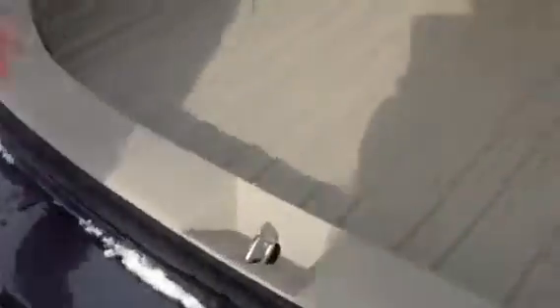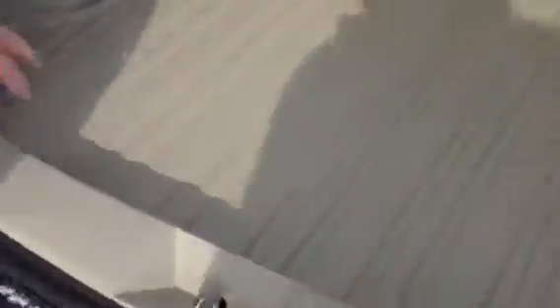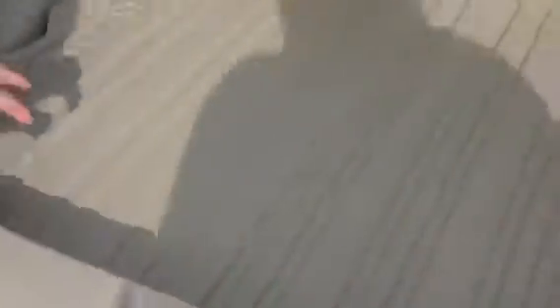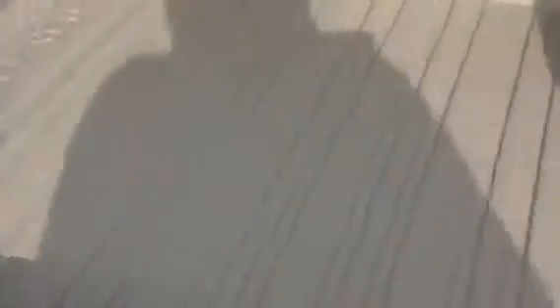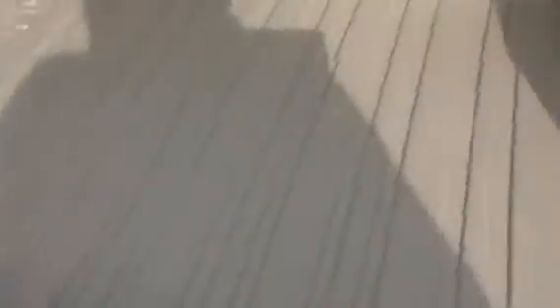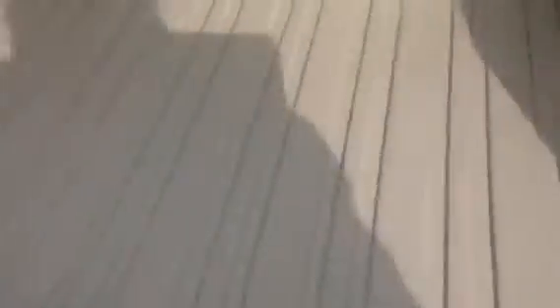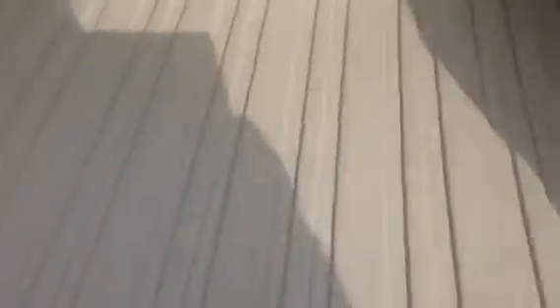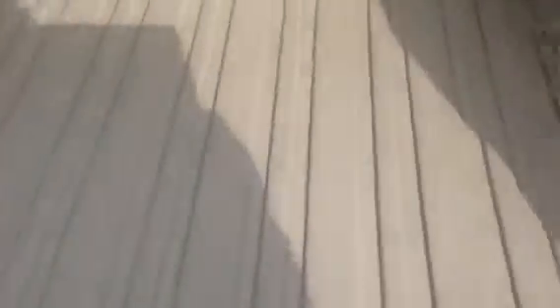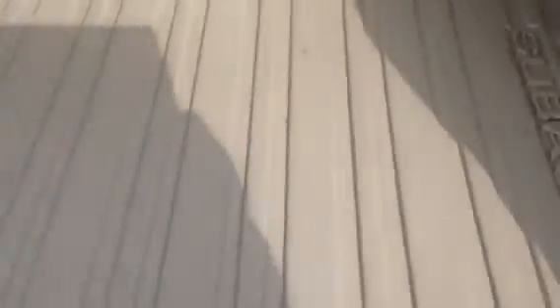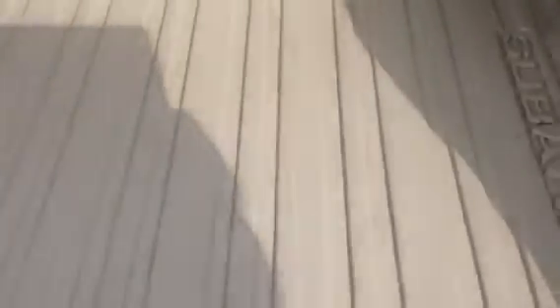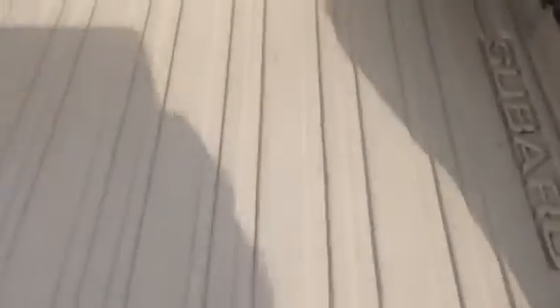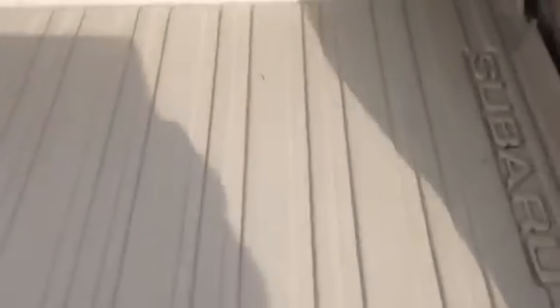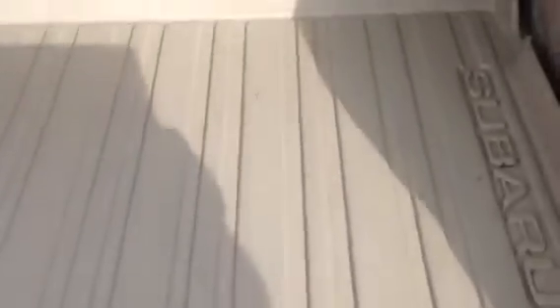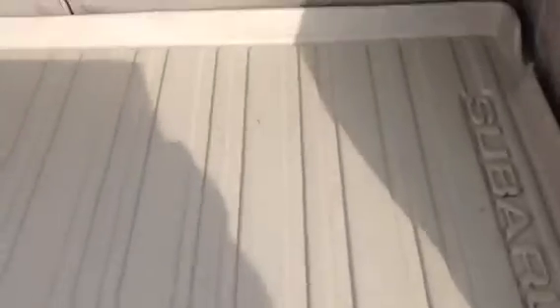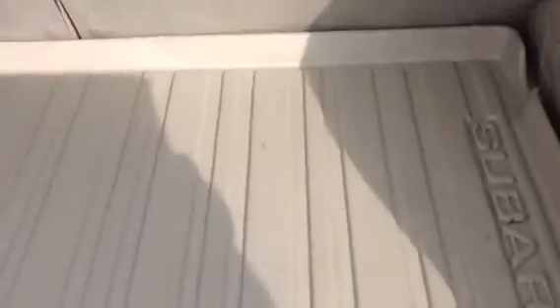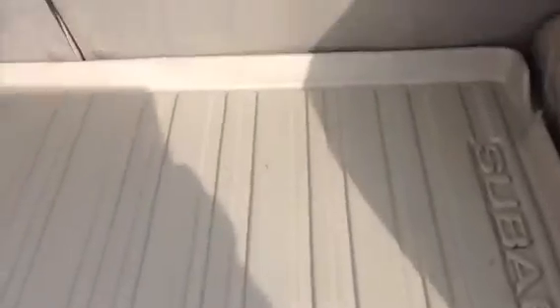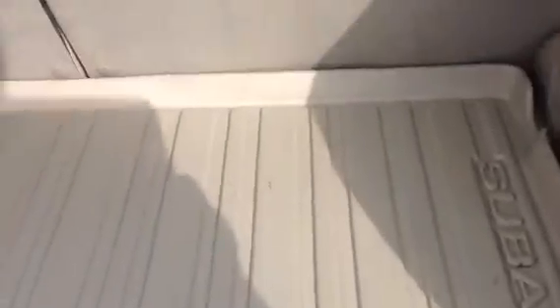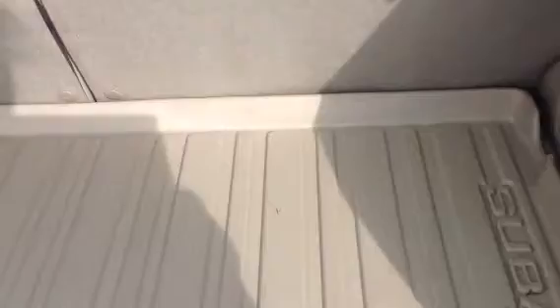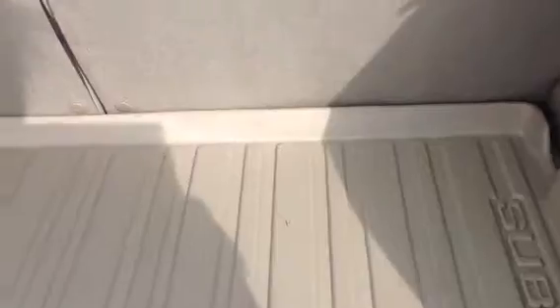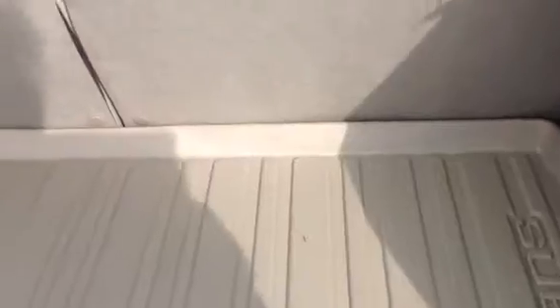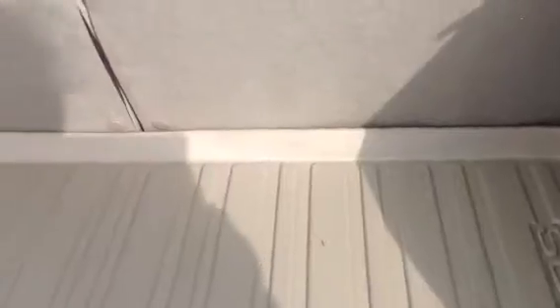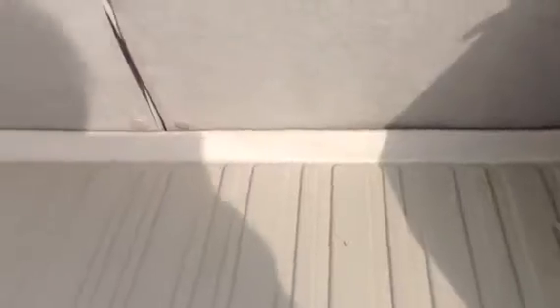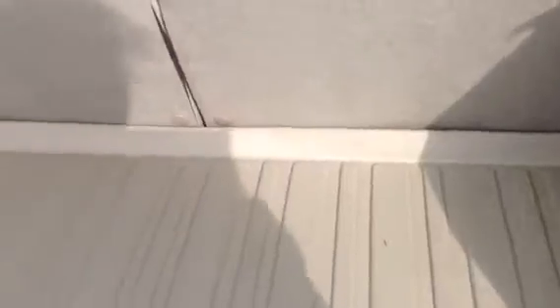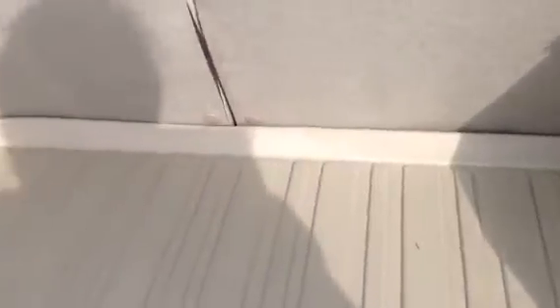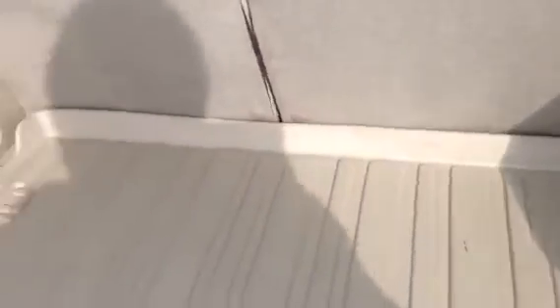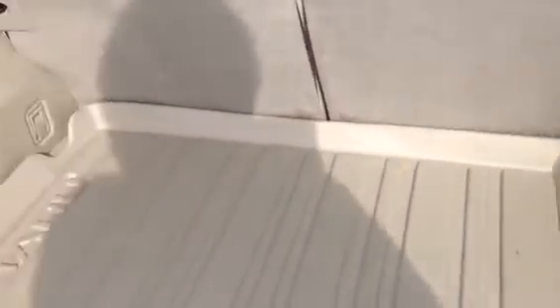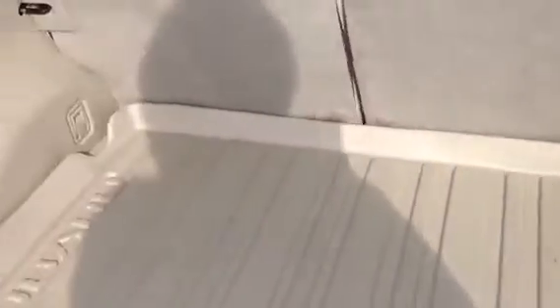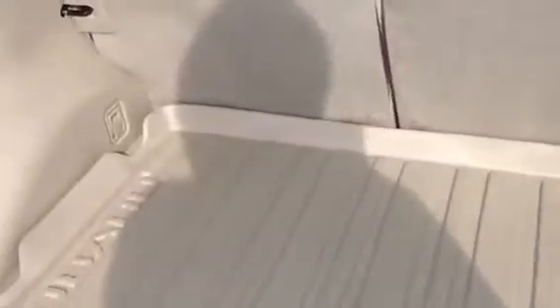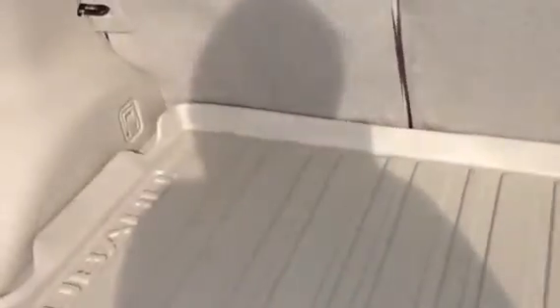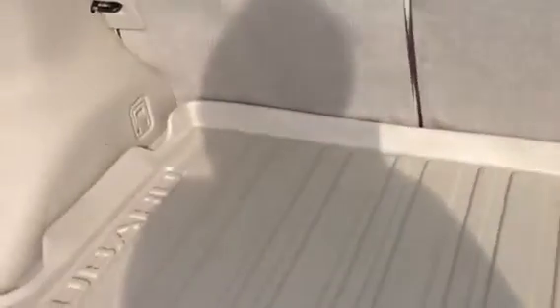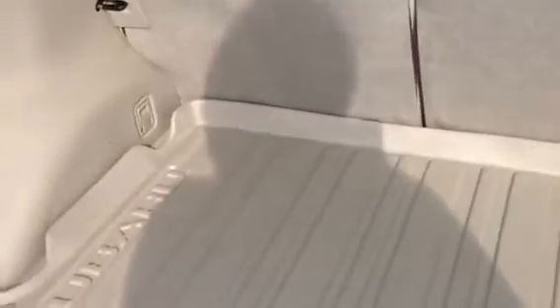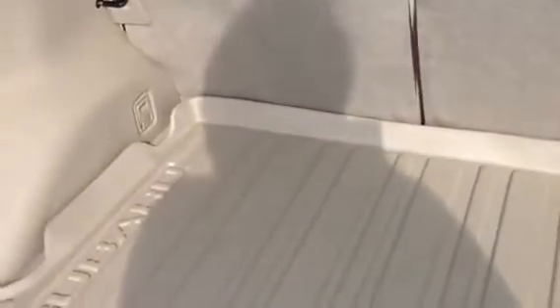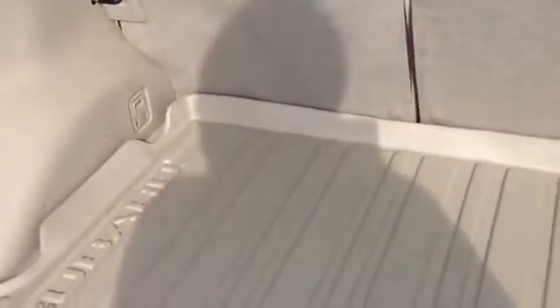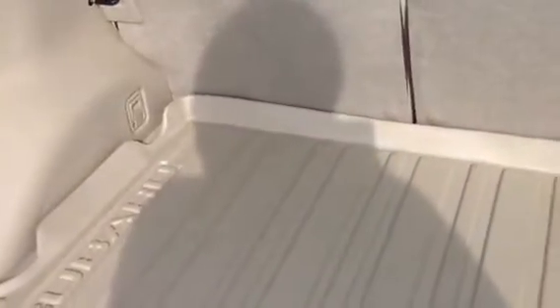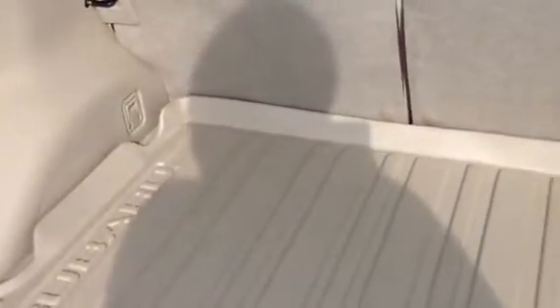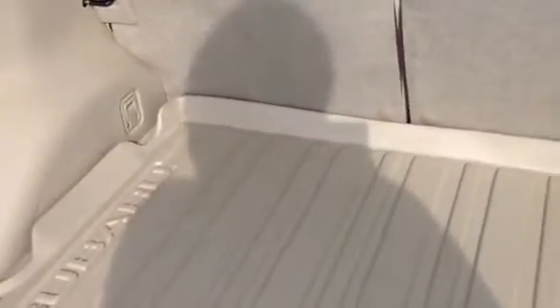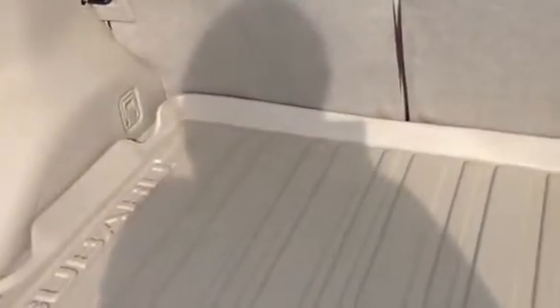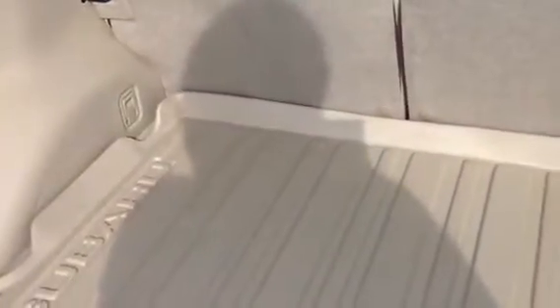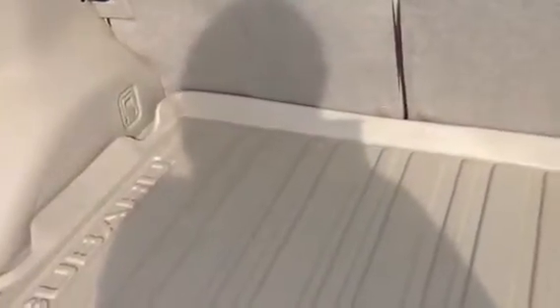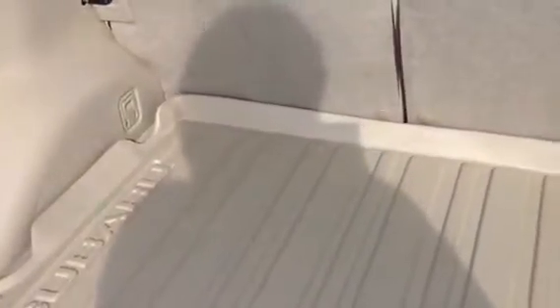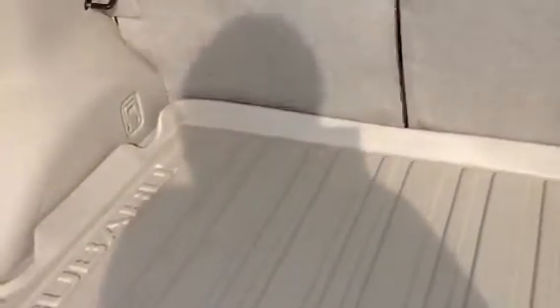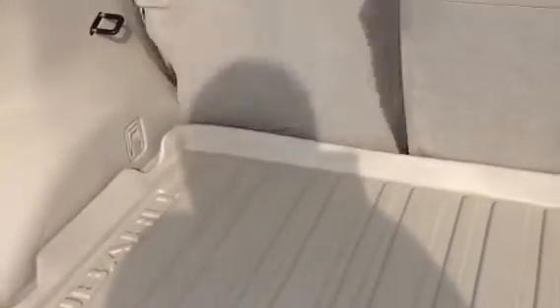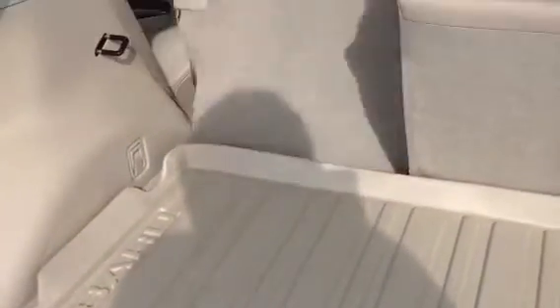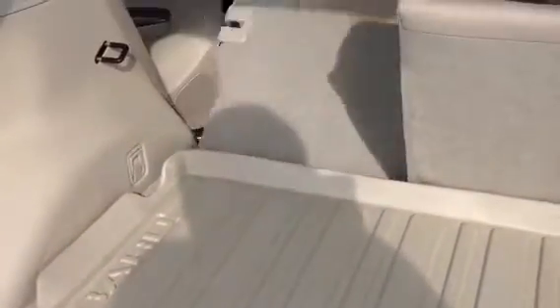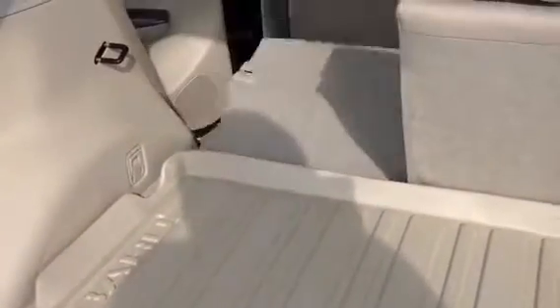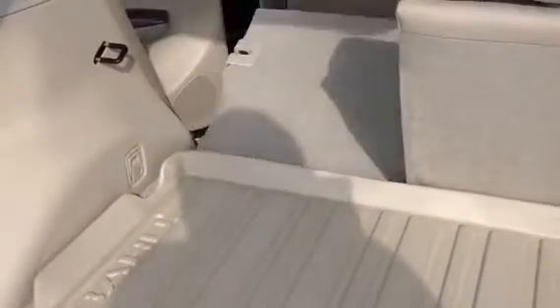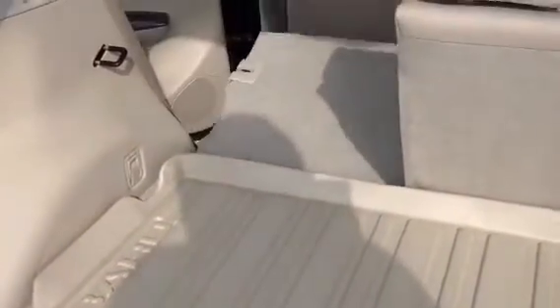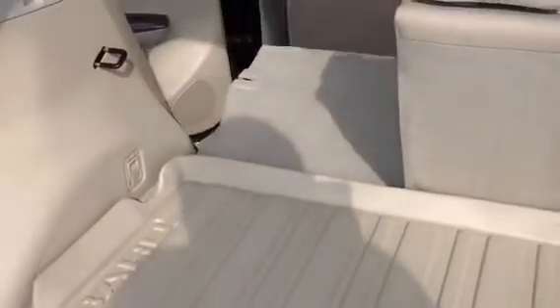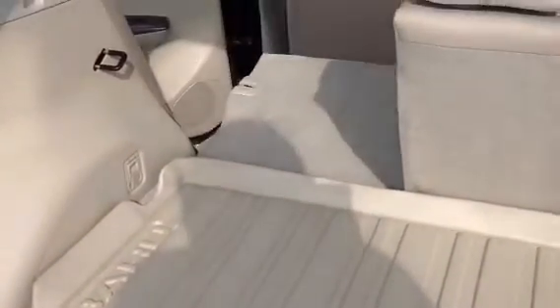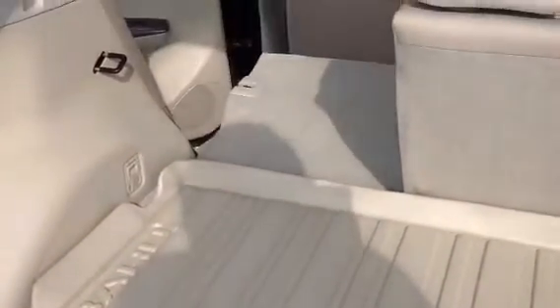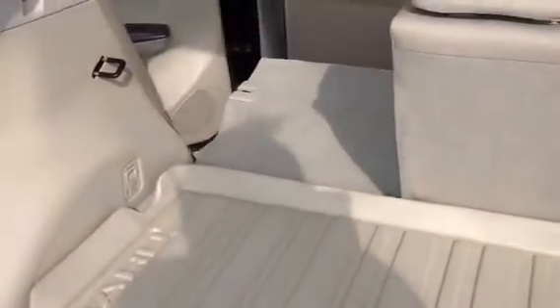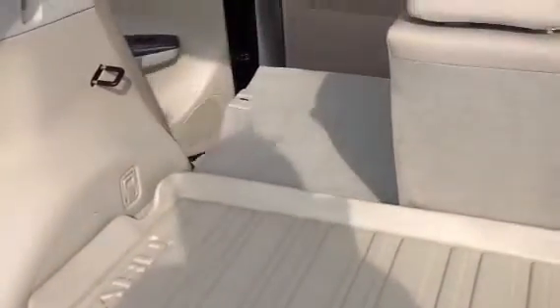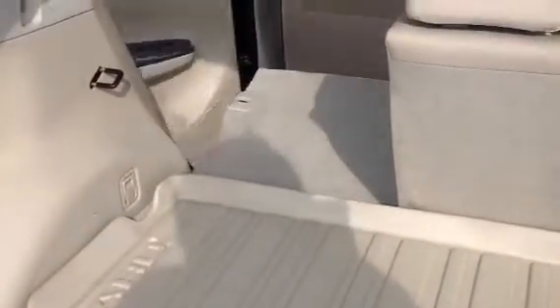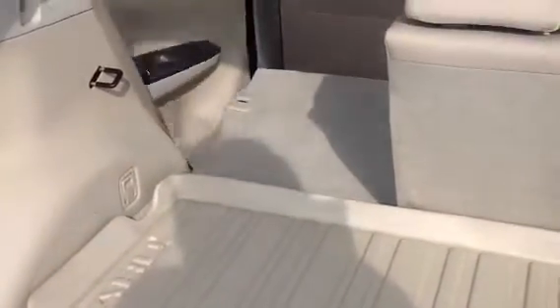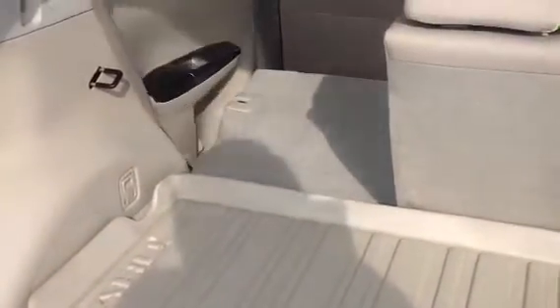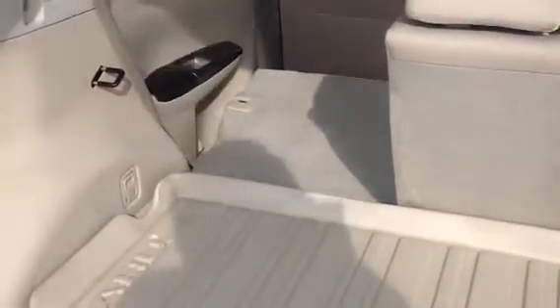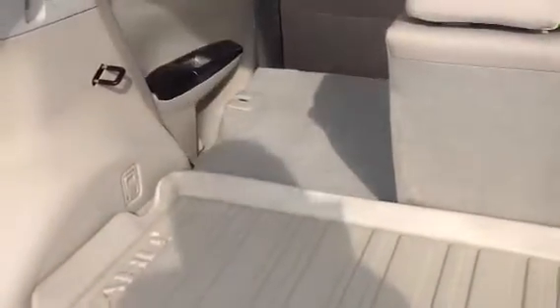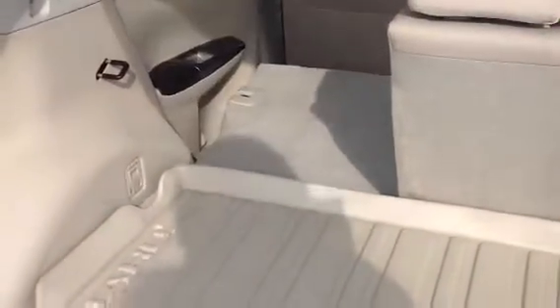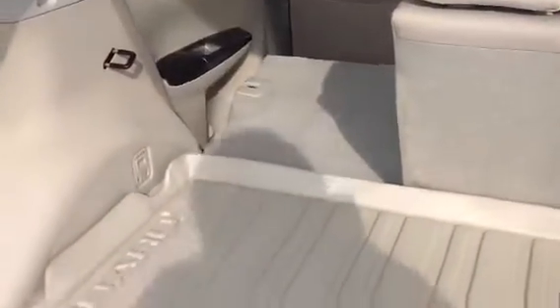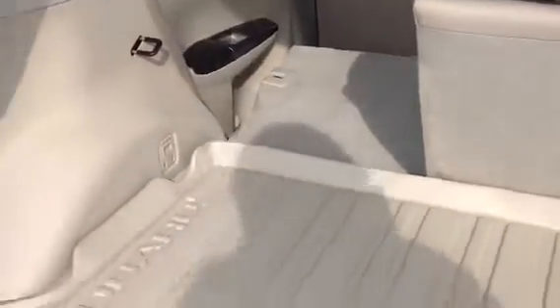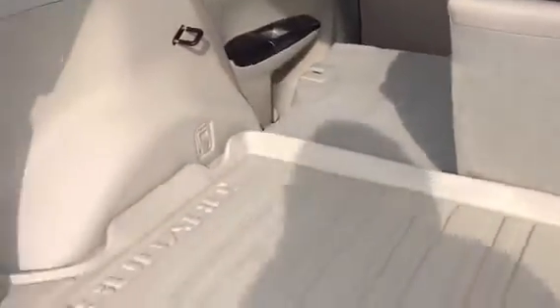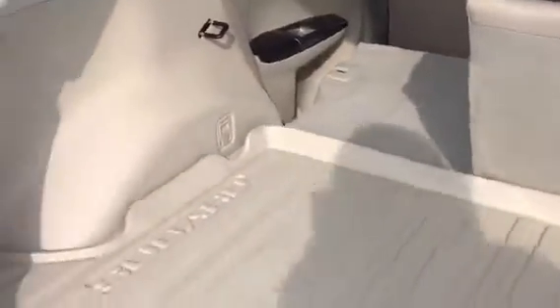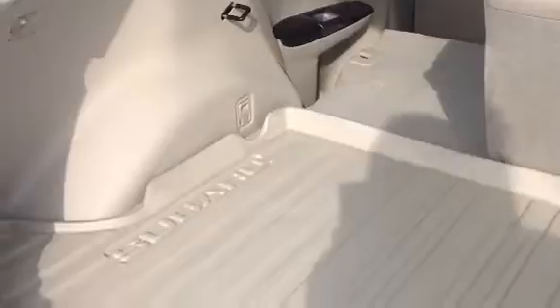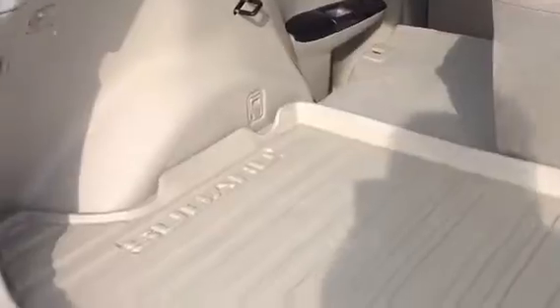Cargo tray in the back. The seats here flip down, giving you lots of extra room — whatever gear you need.